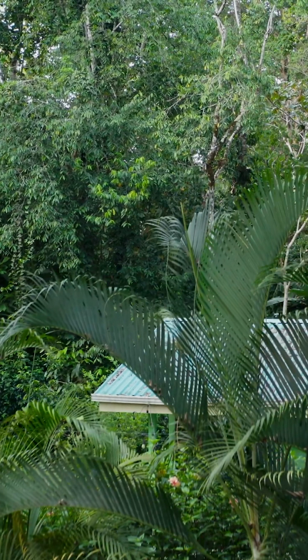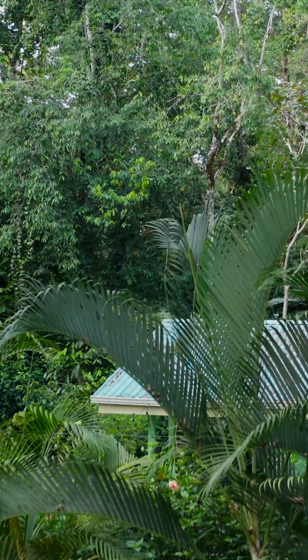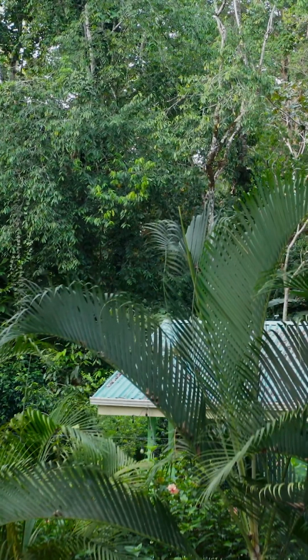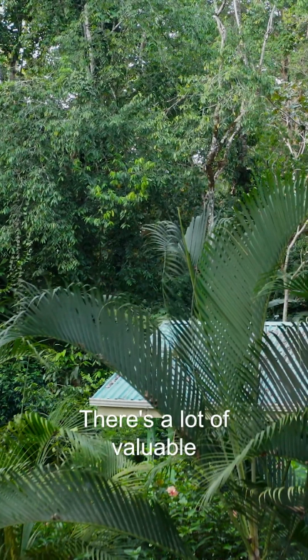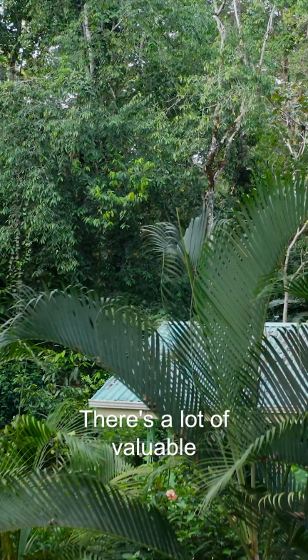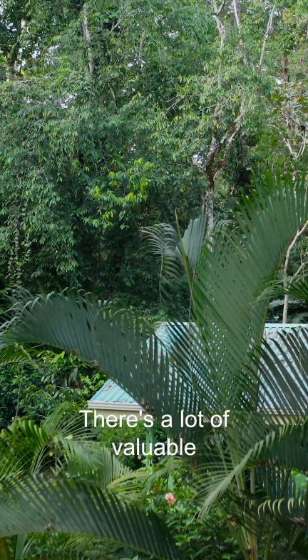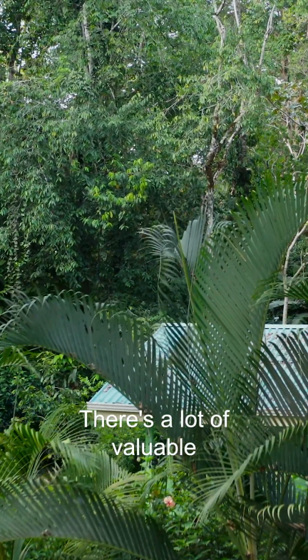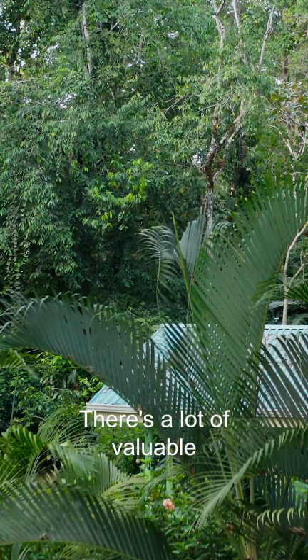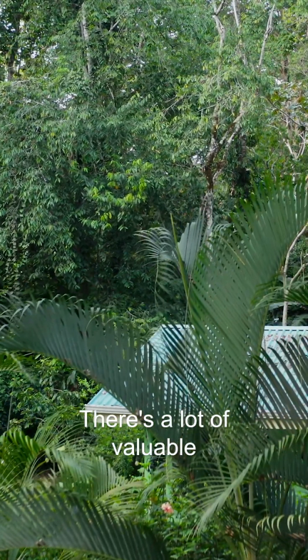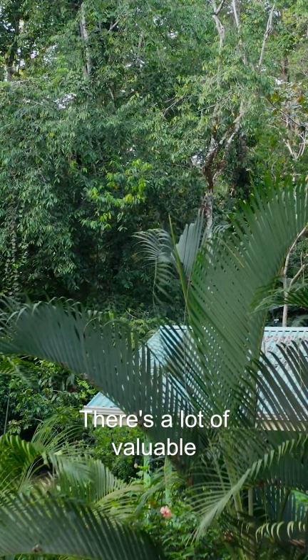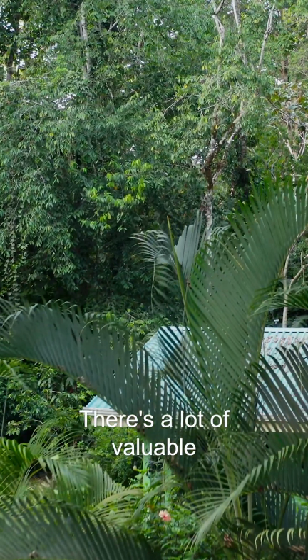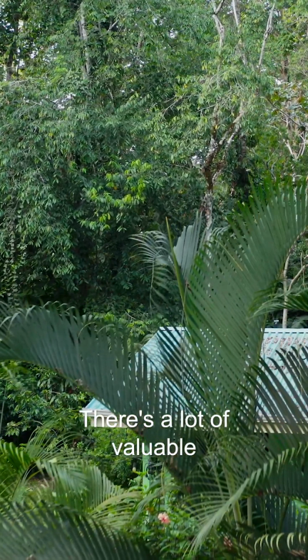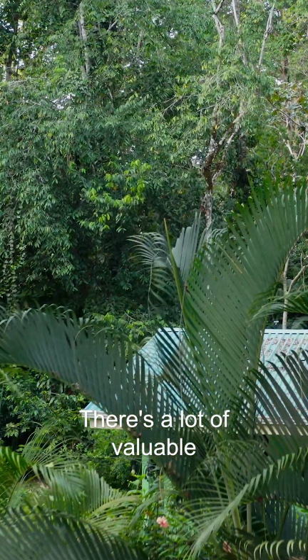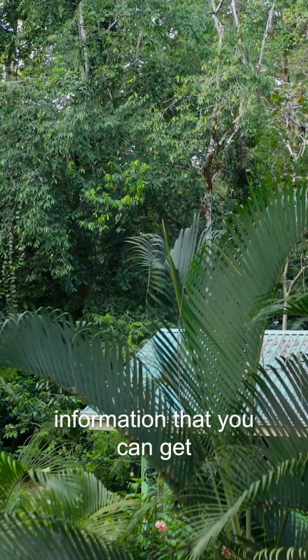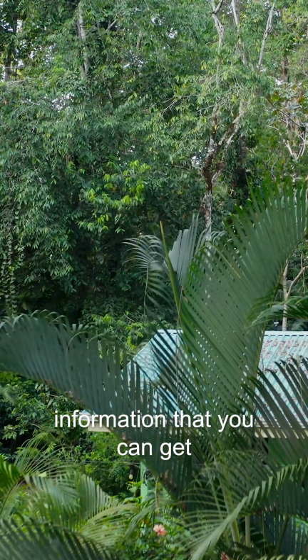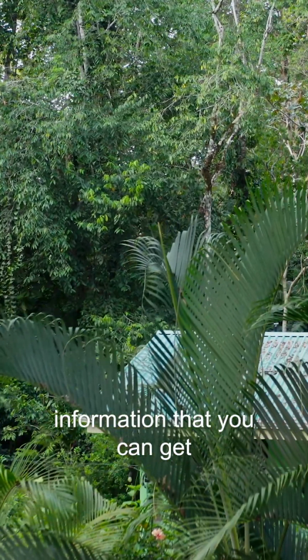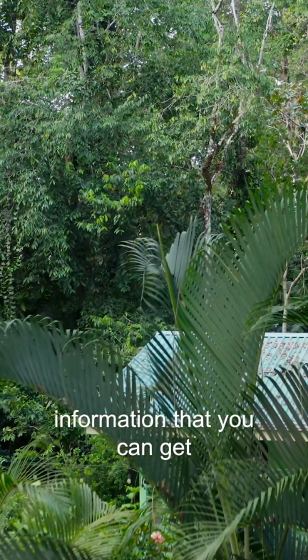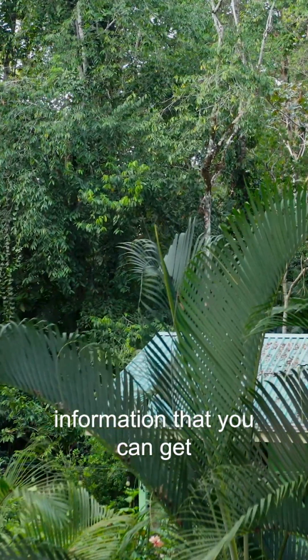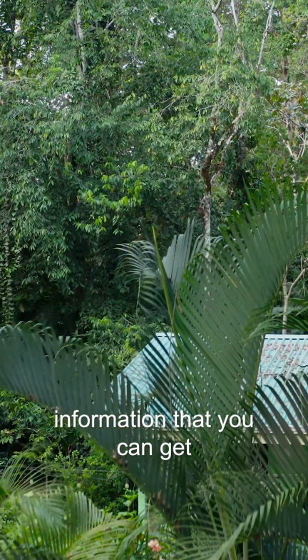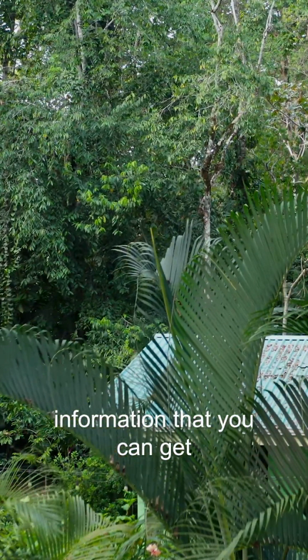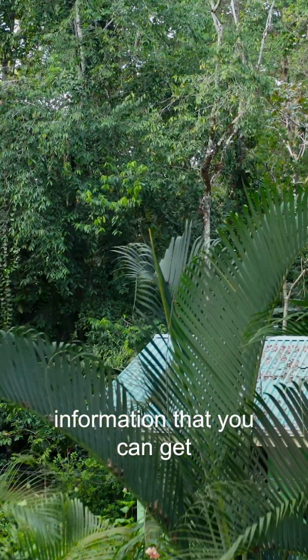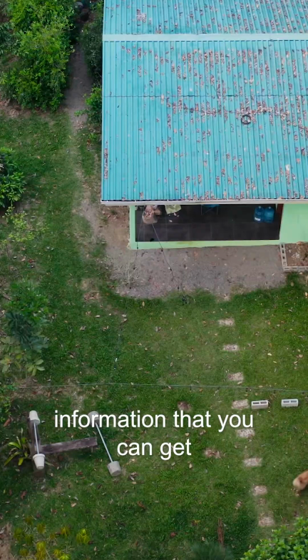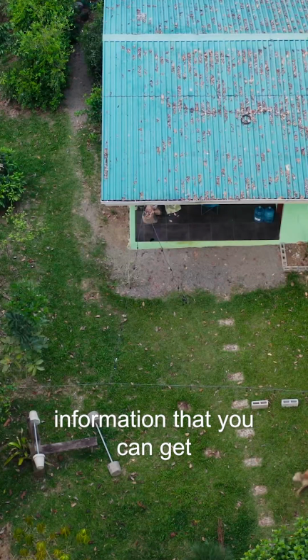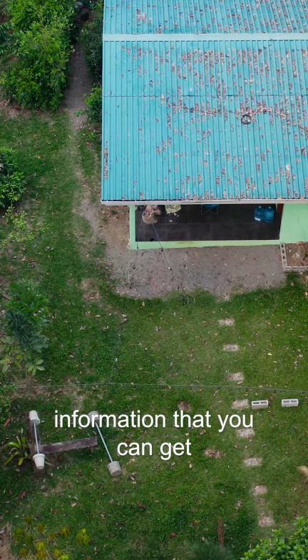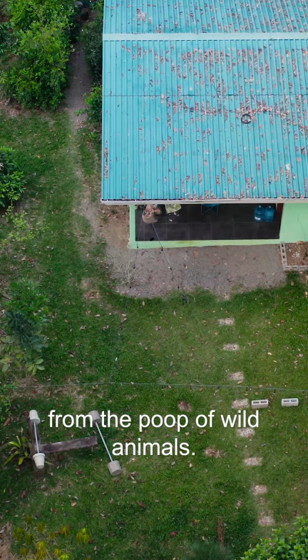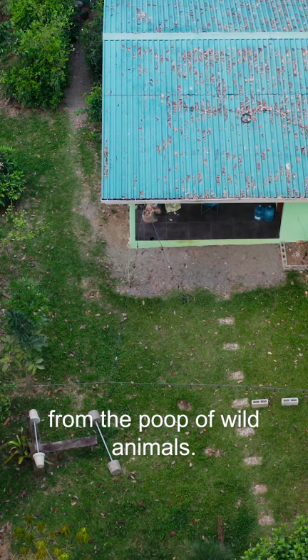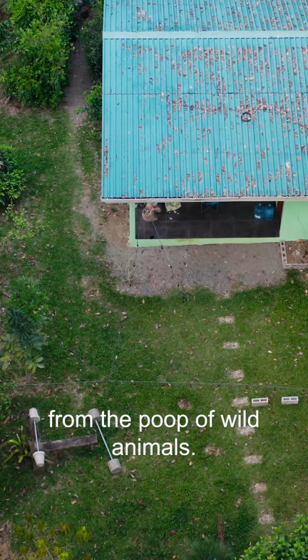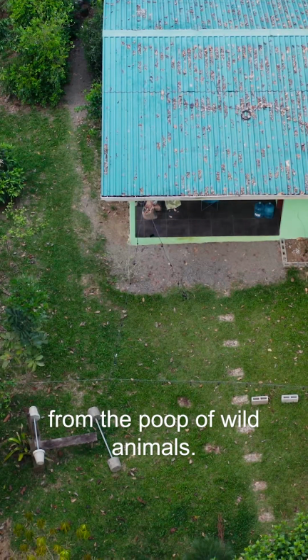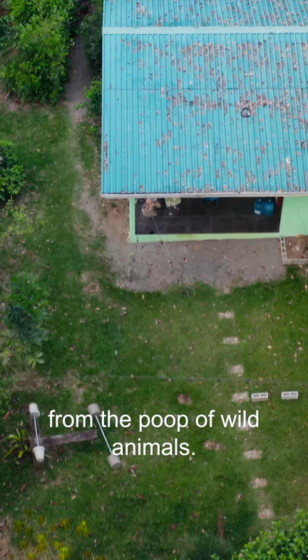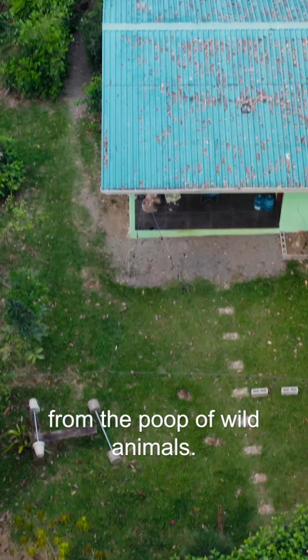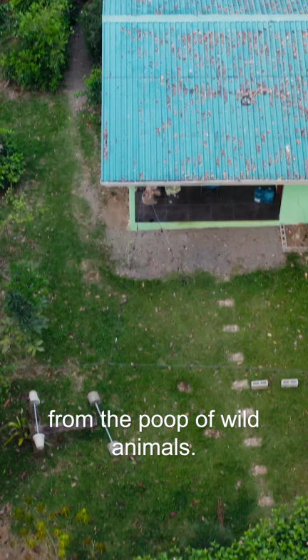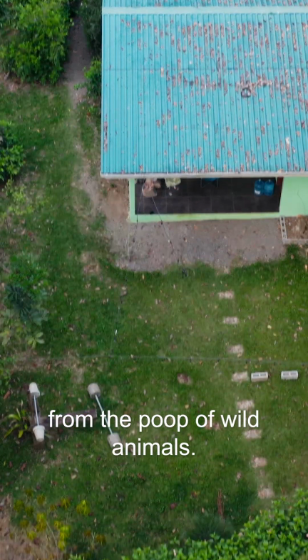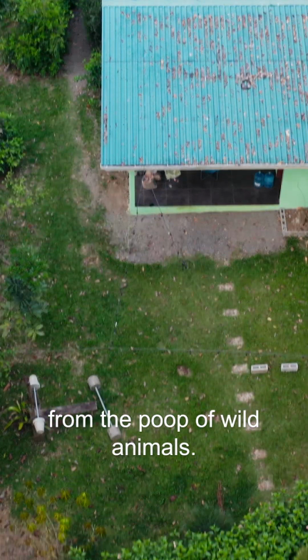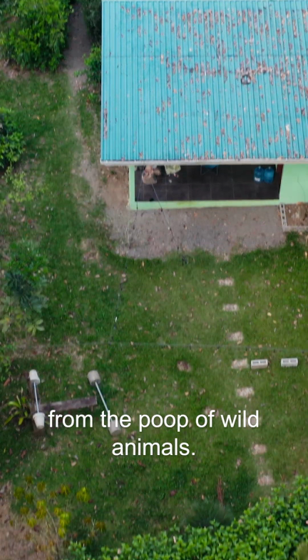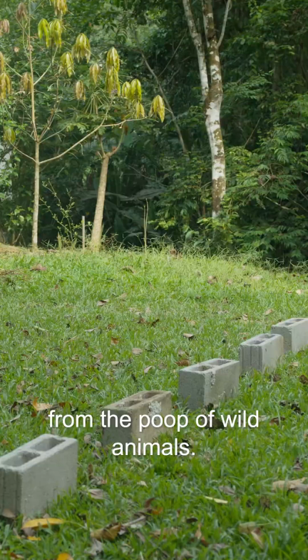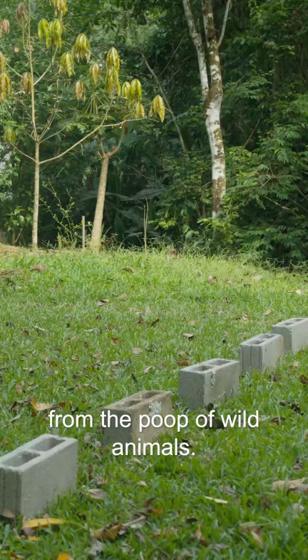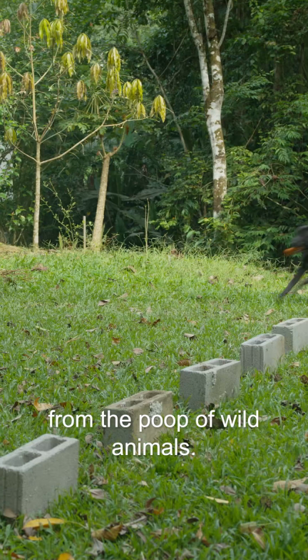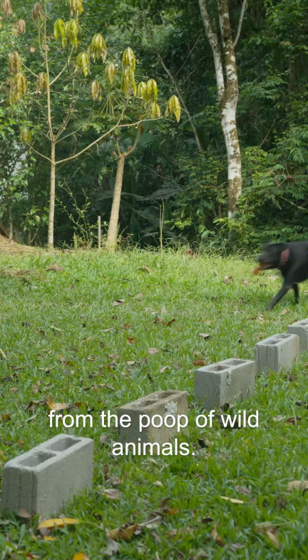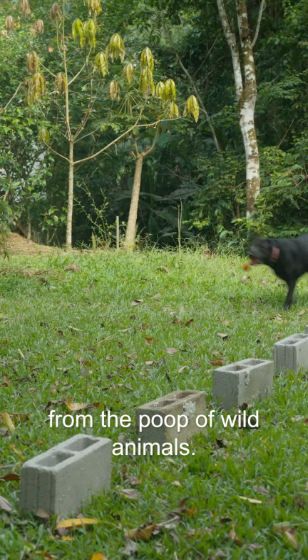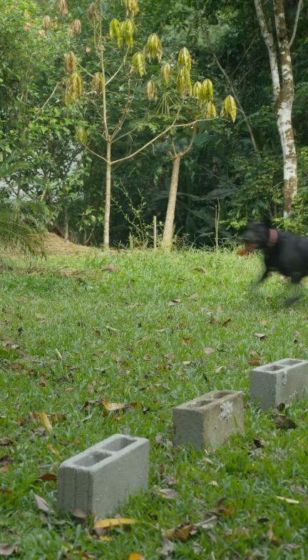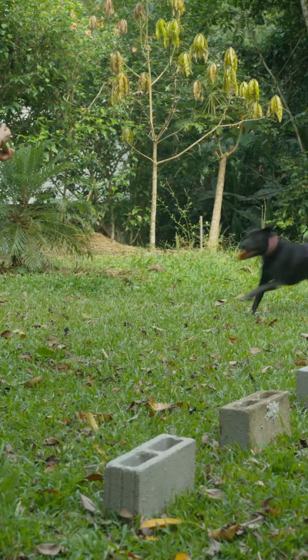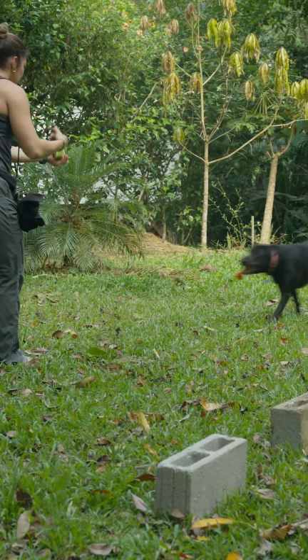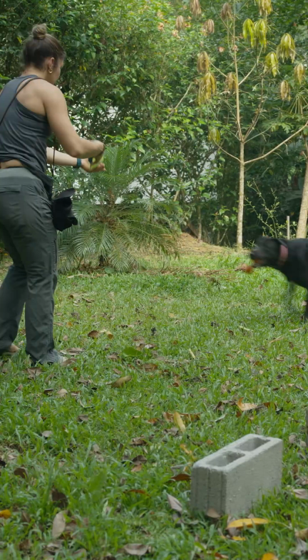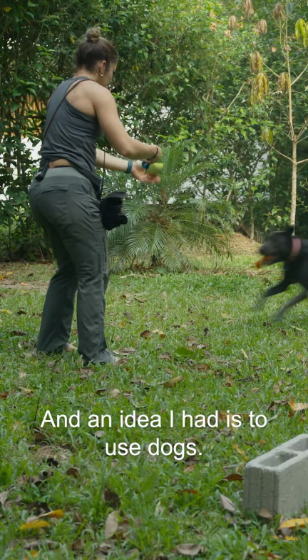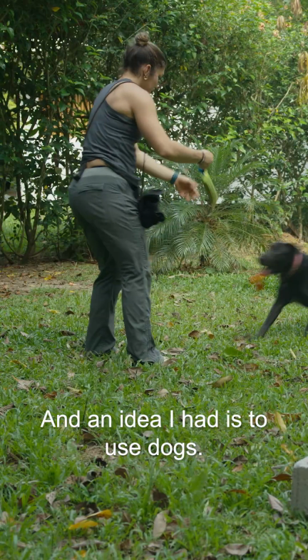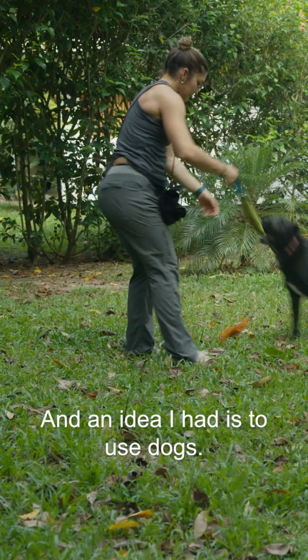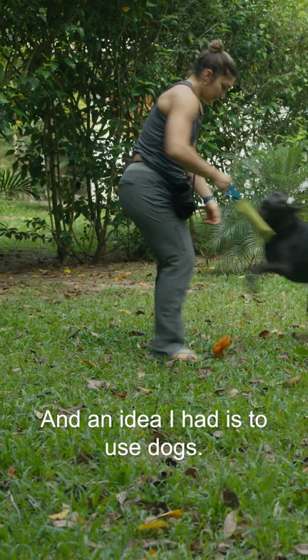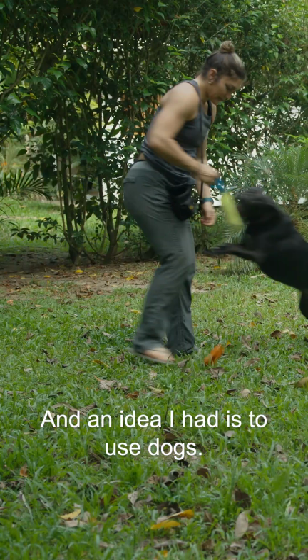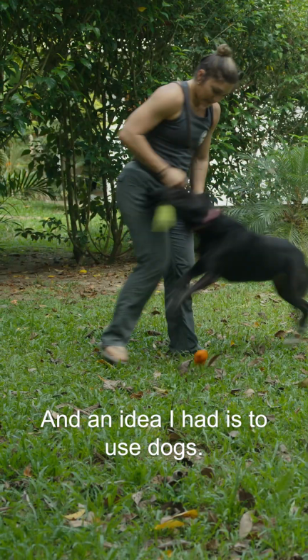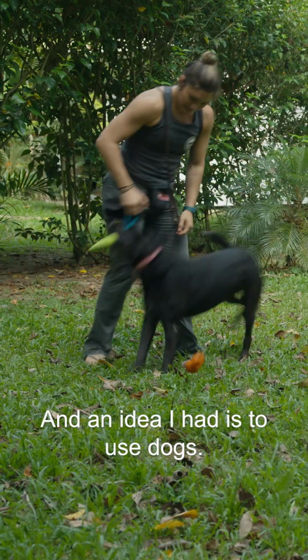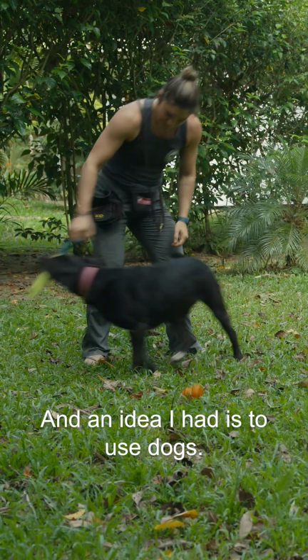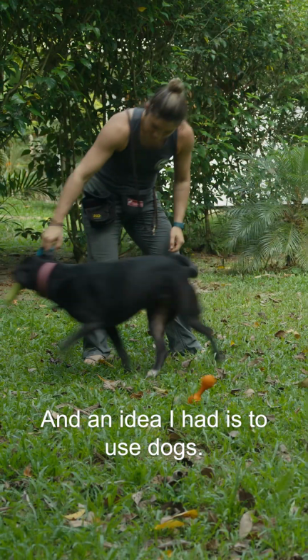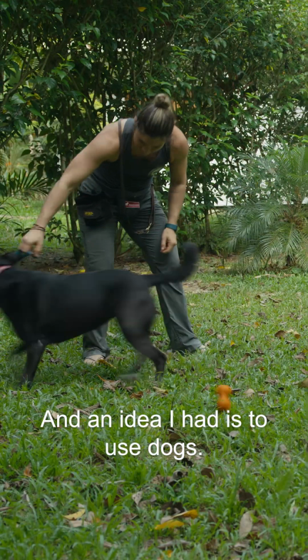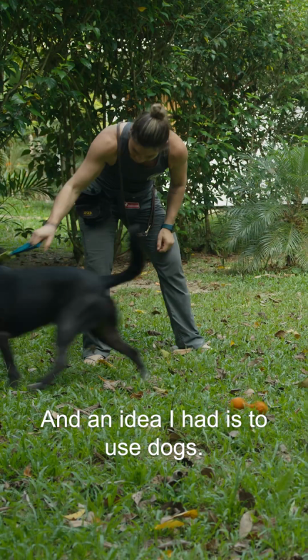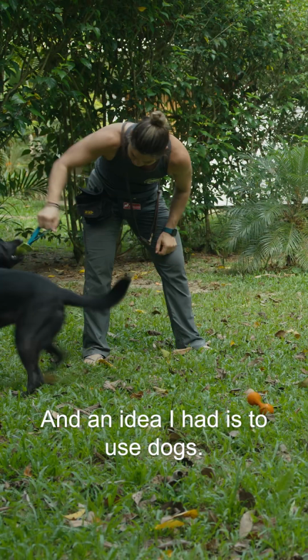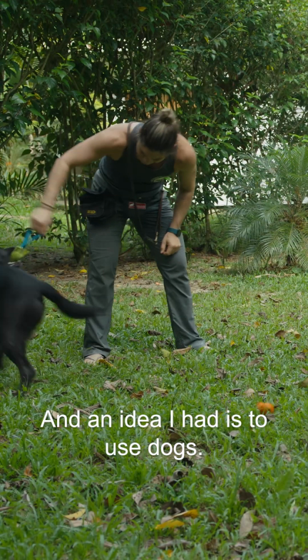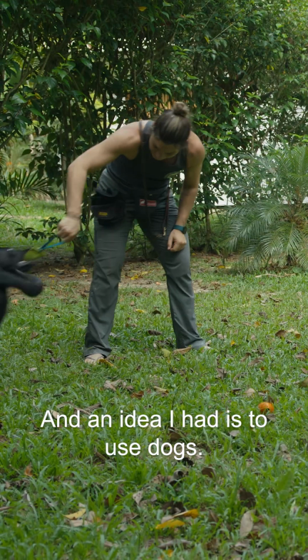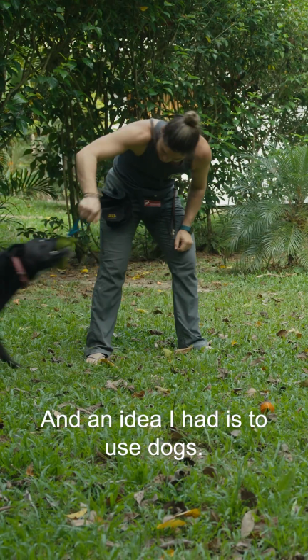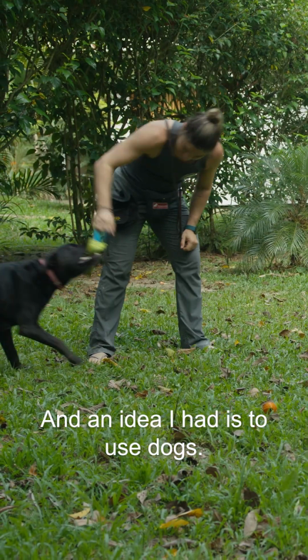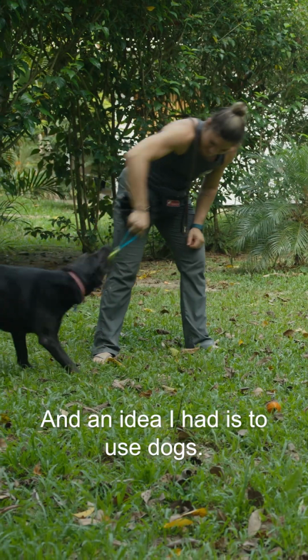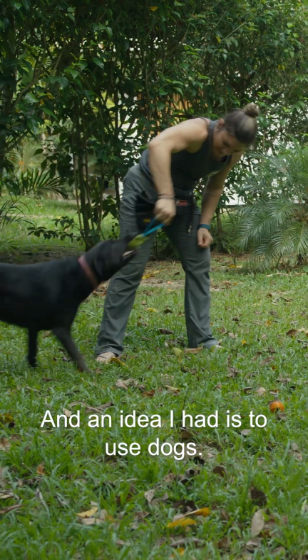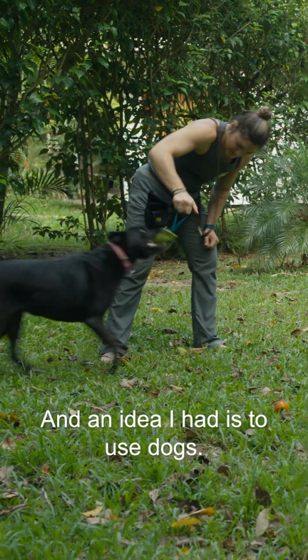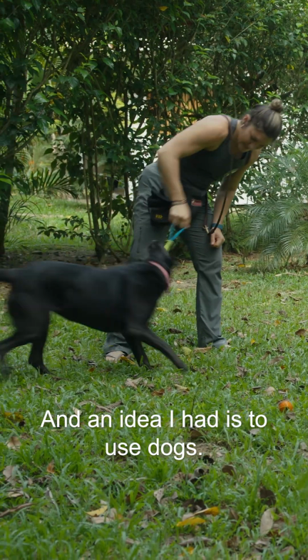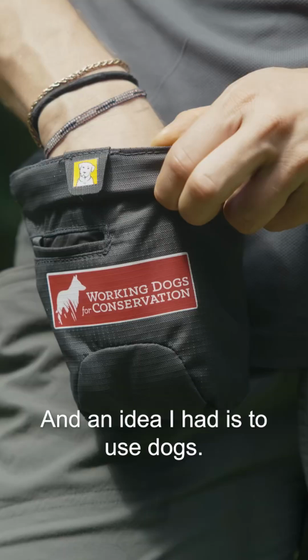There's a lot of valuable information that you can get from the poop of wild animals, and an idea I had is to use dogs.